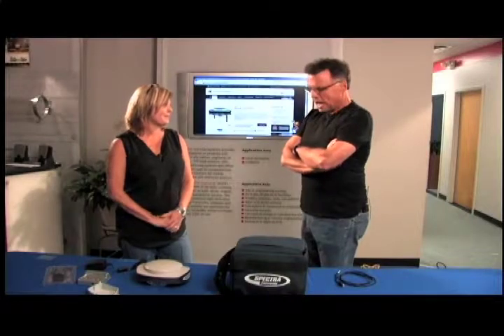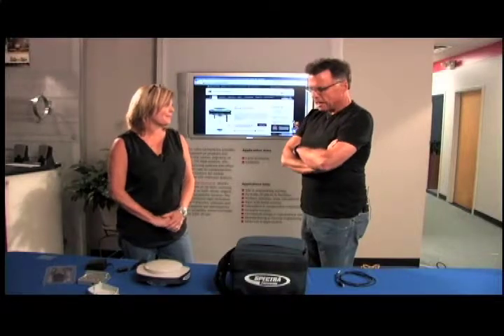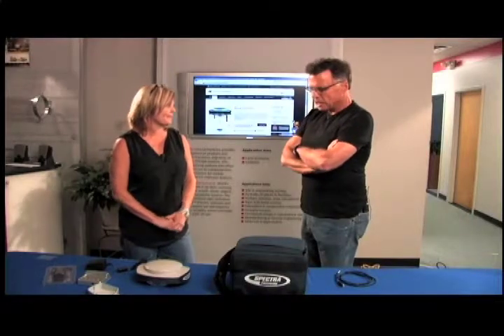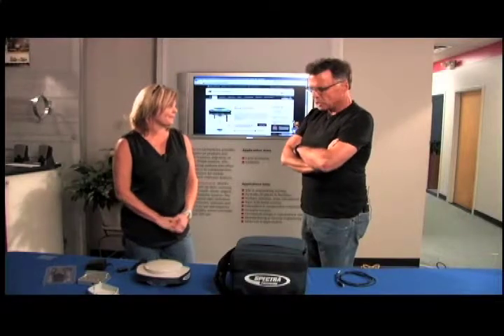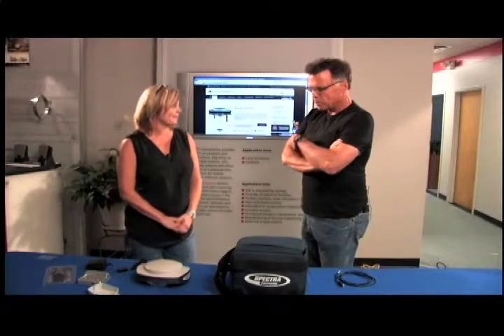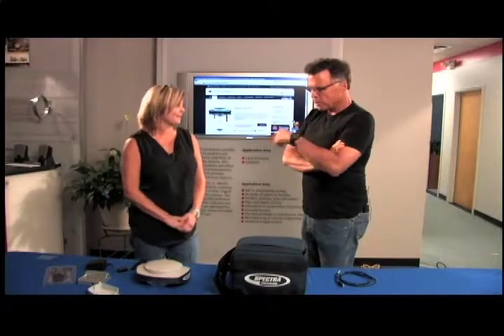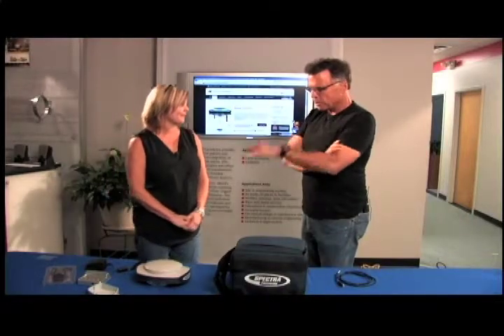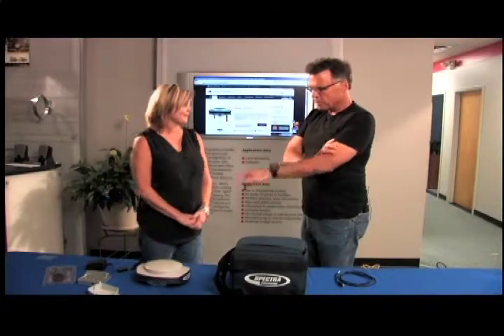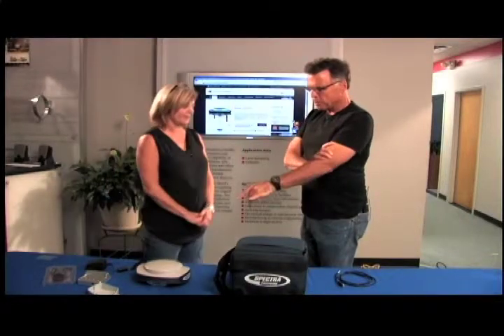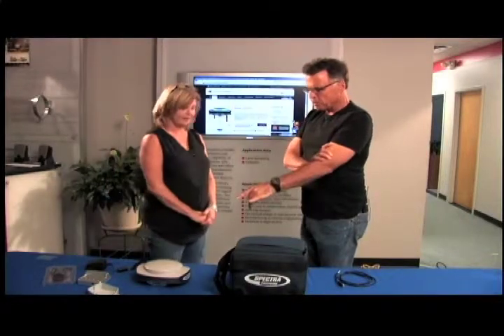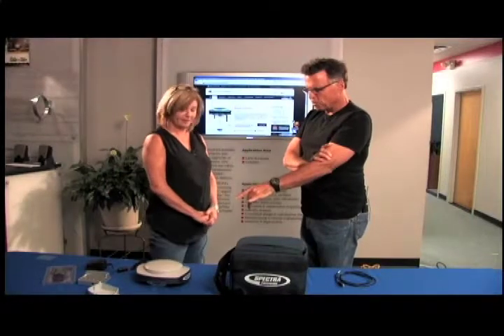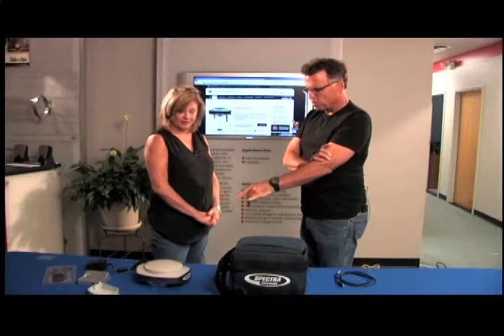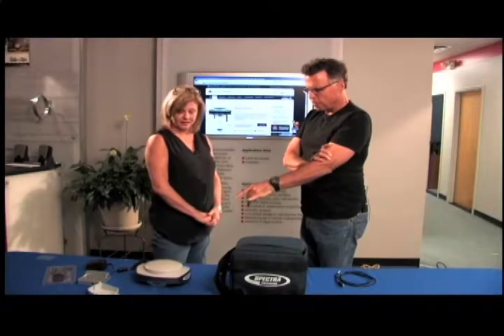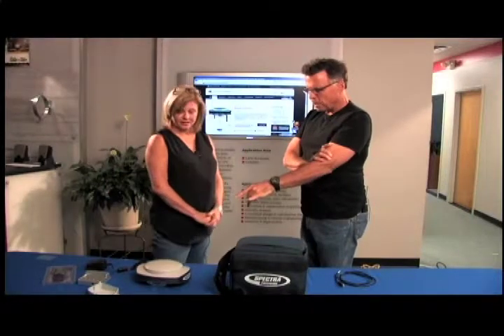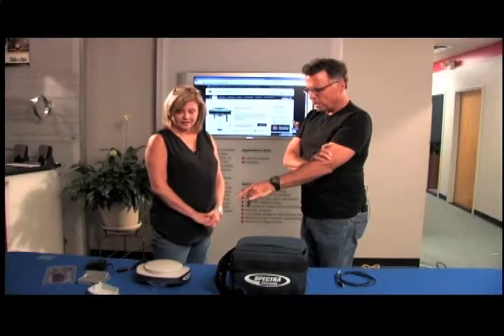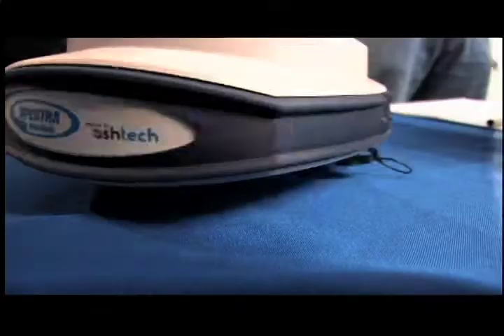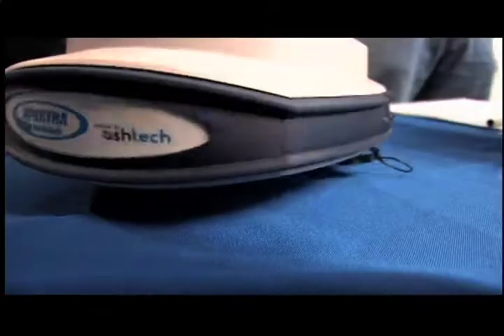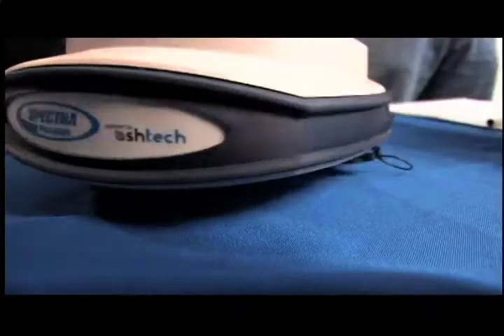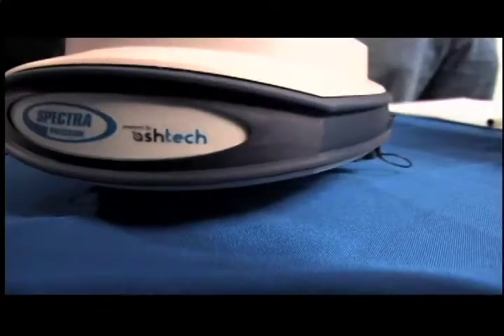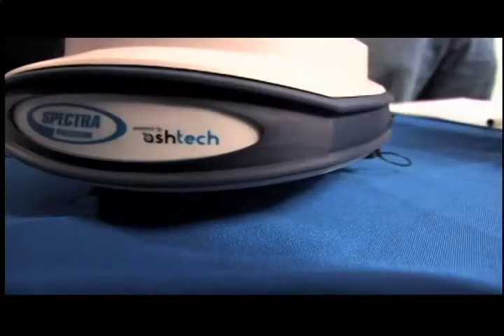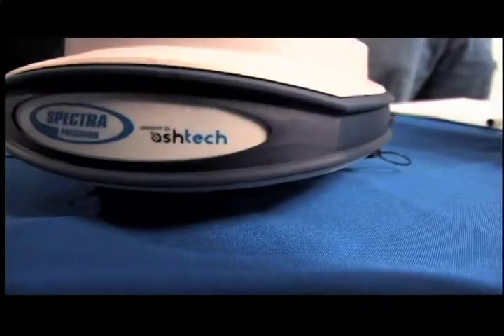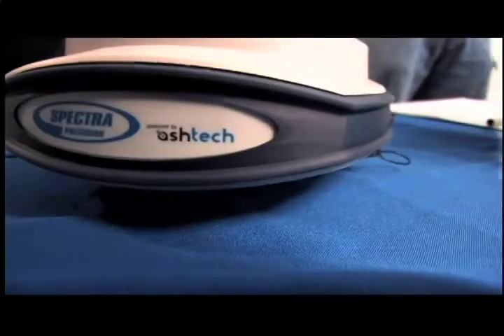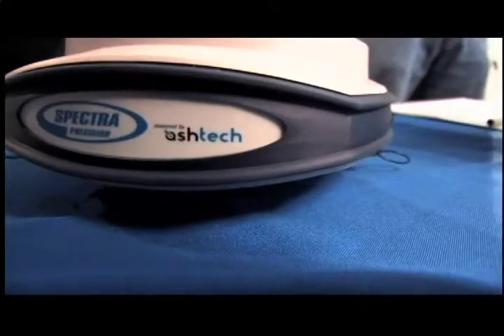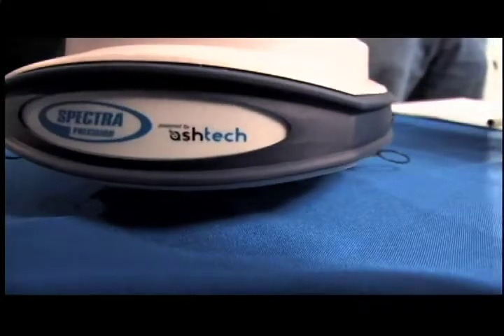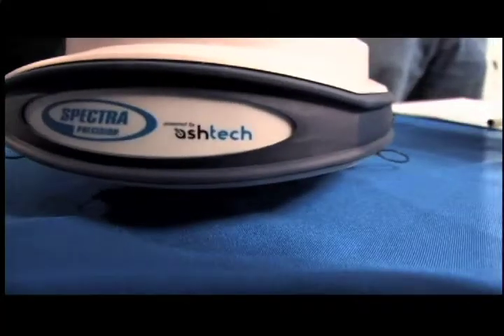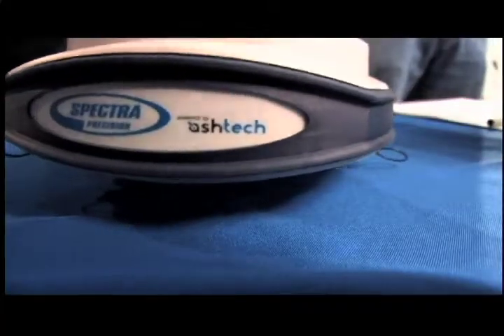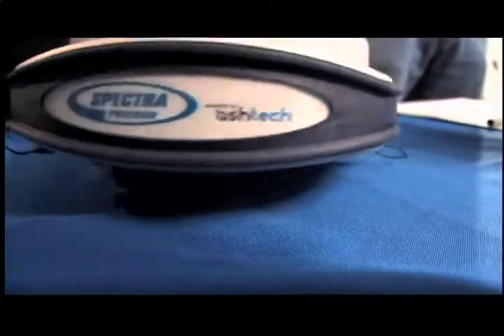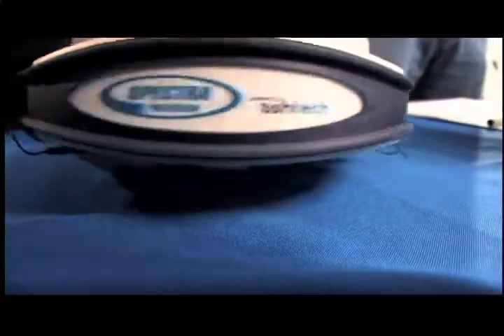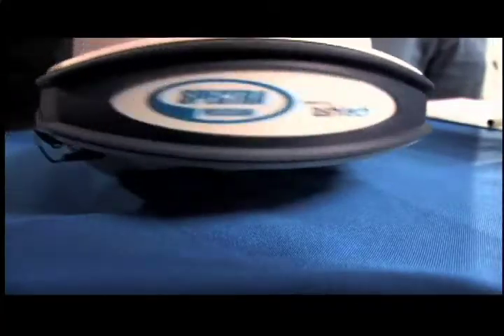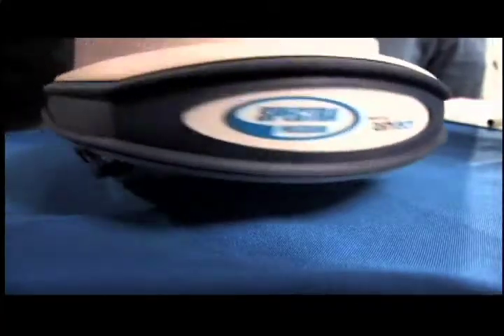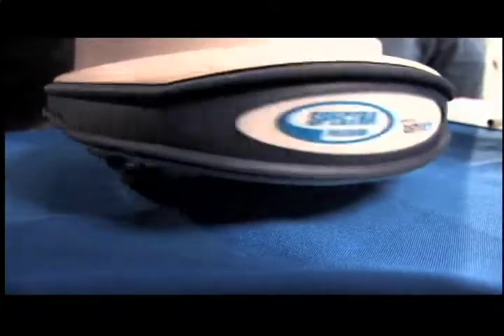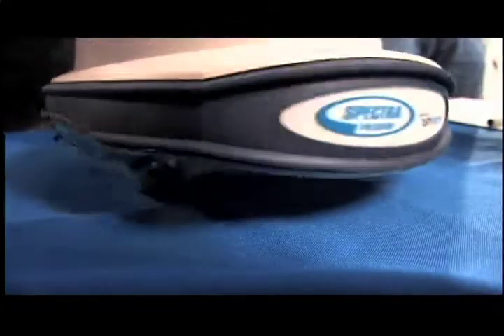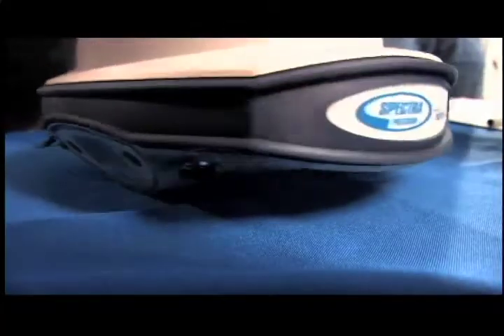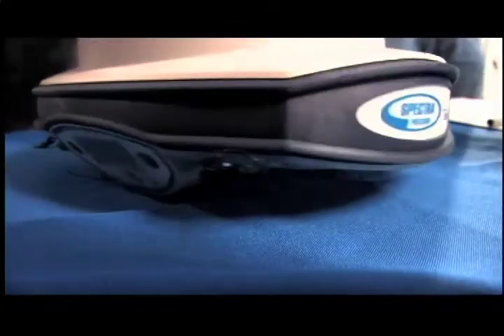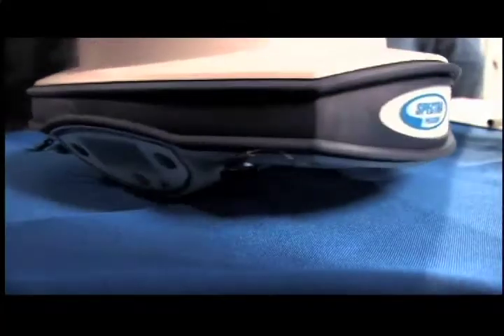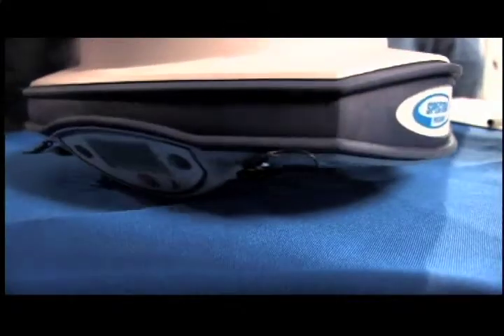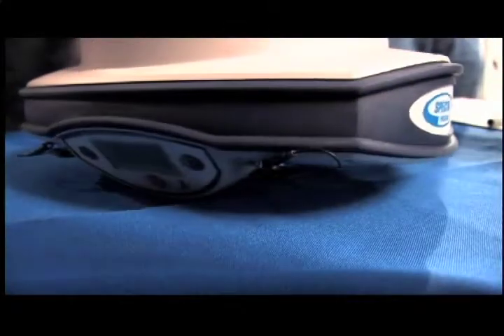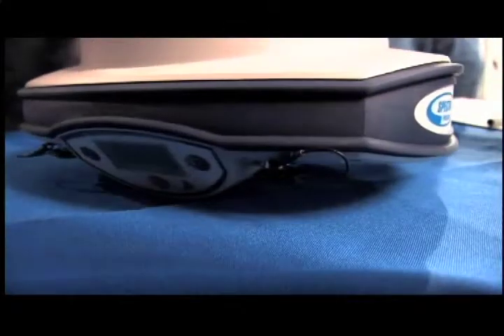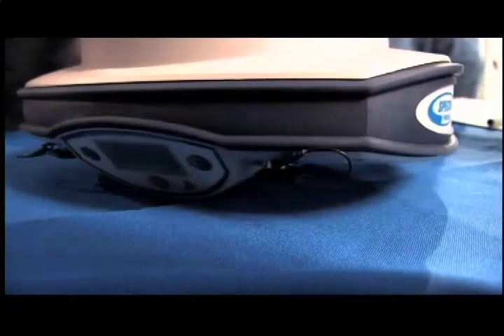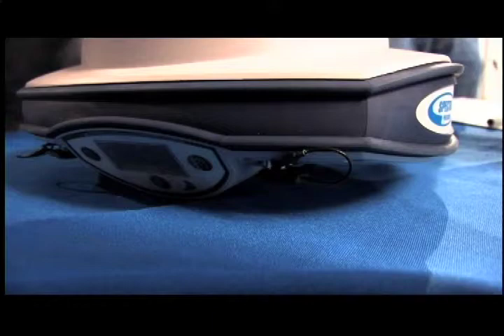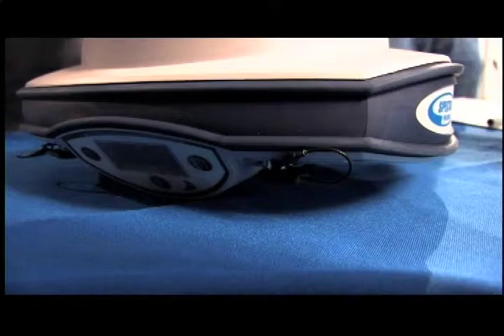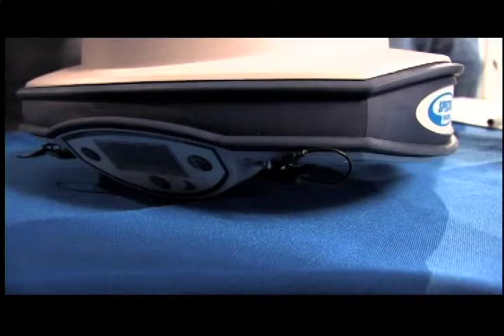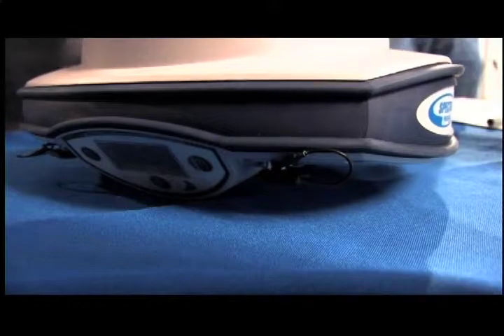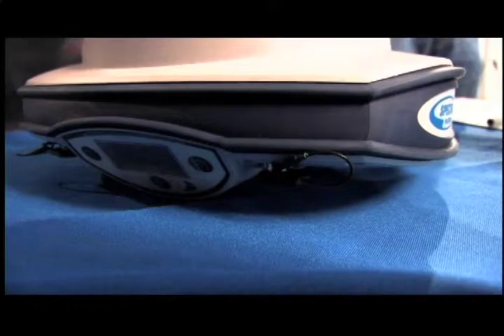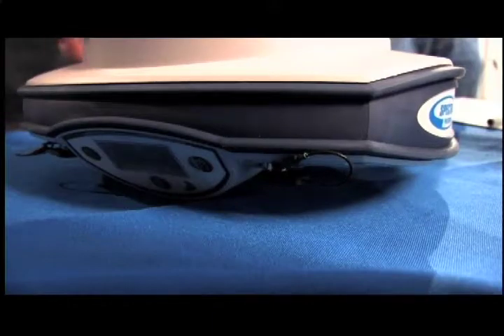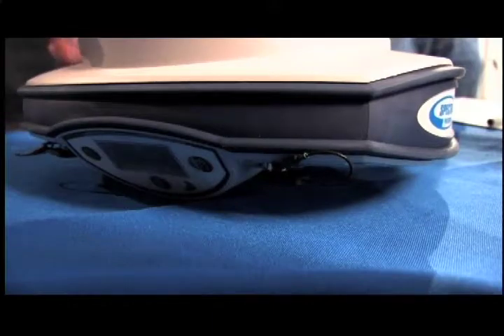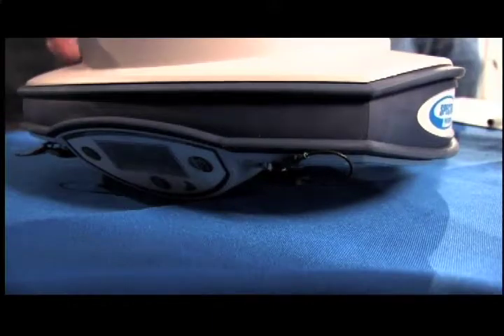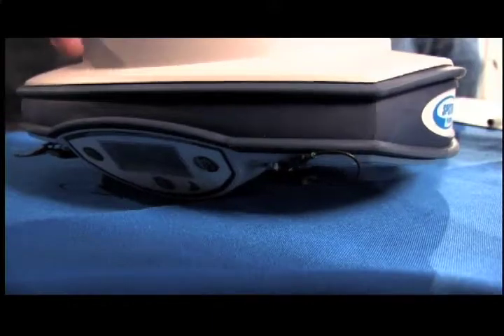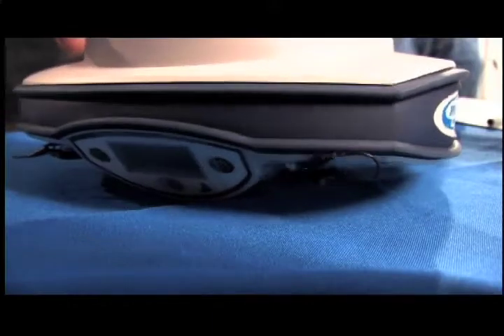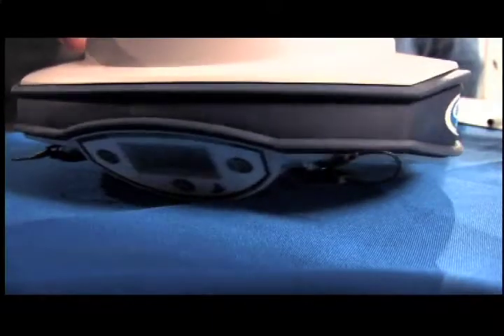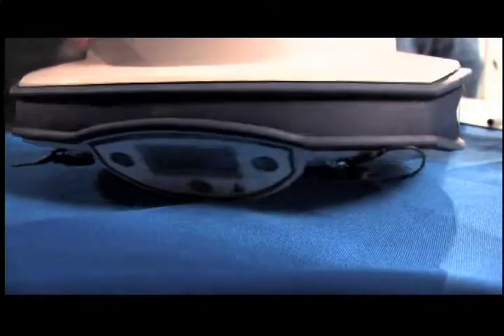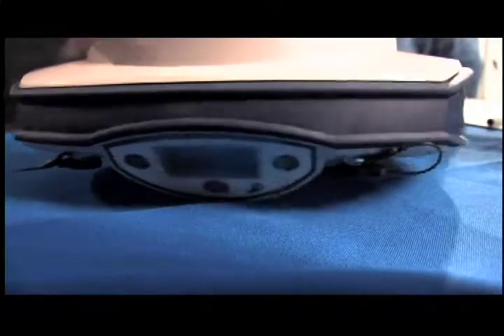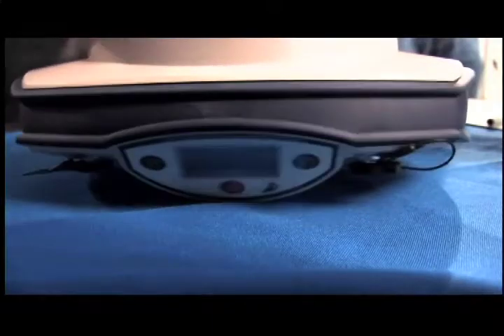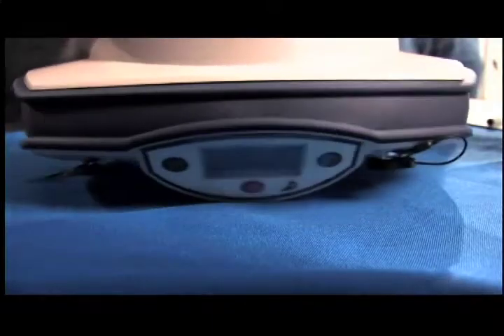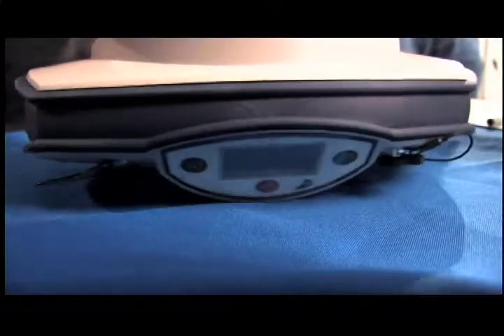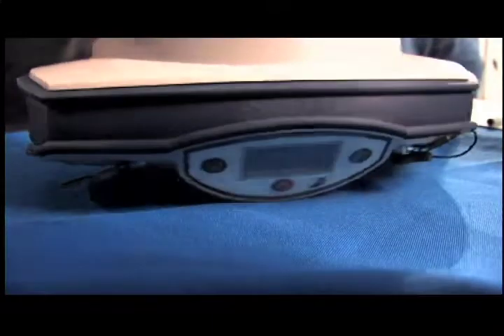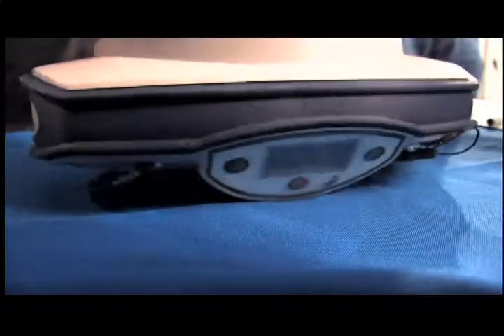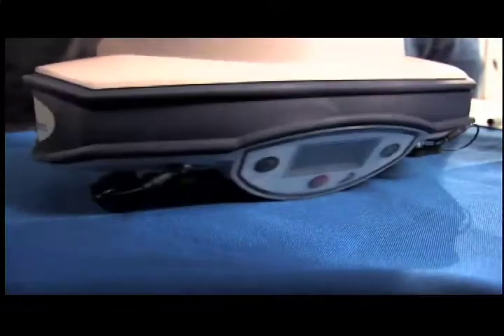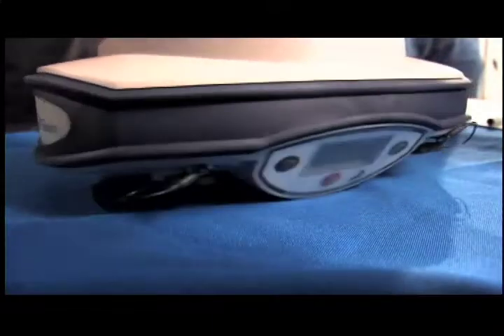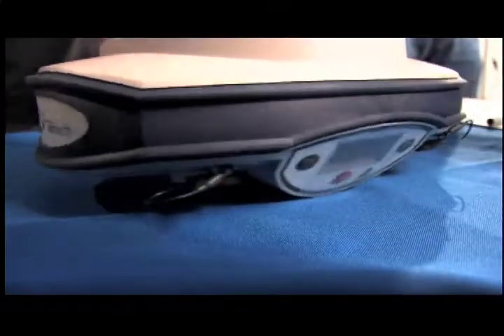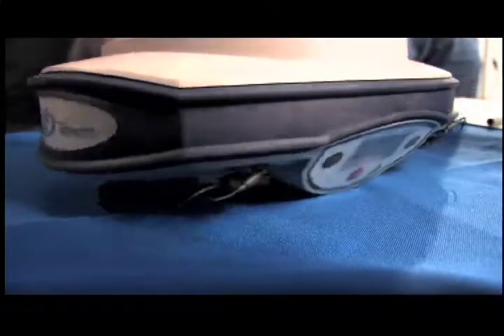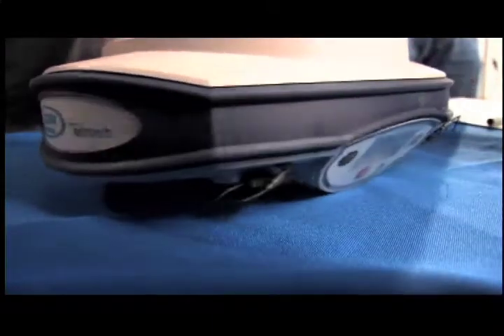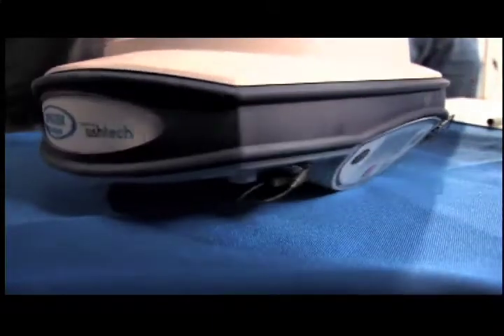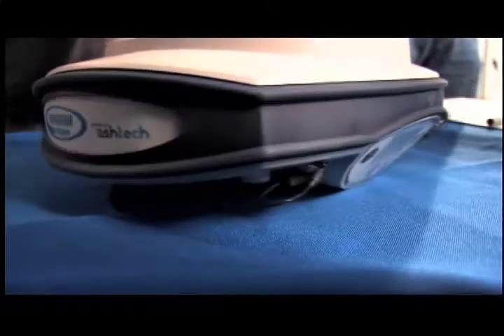Is this pretty bulletproof out in the field? It is — it's very durable, basically waterproof, shockproof, dustproof.